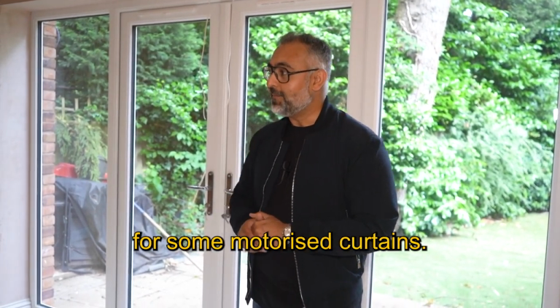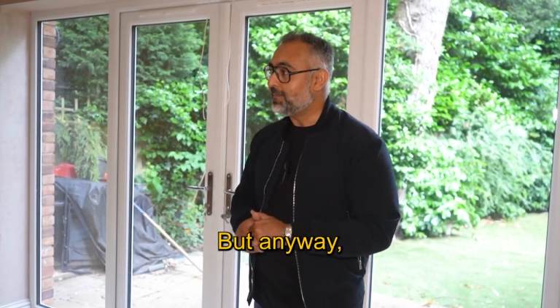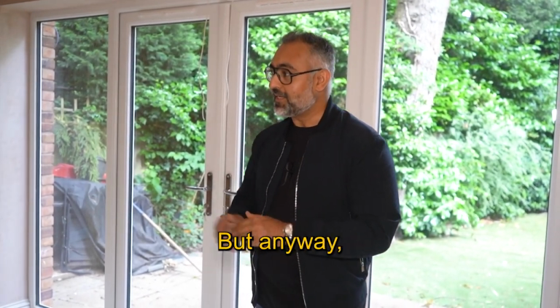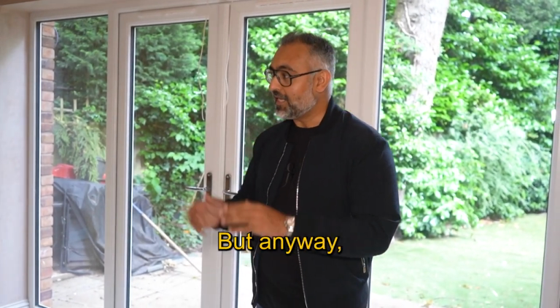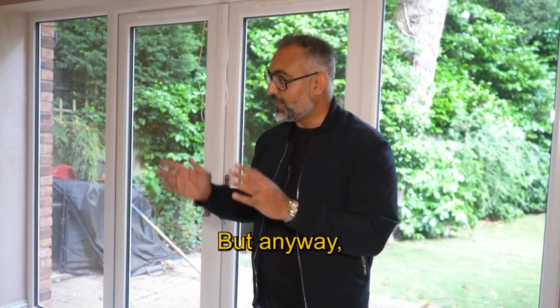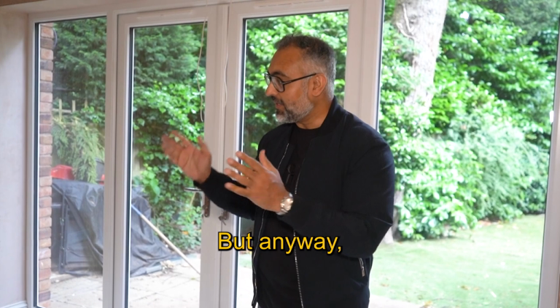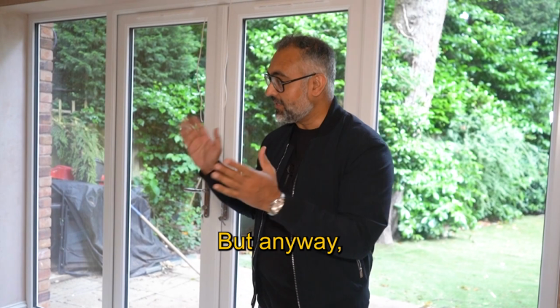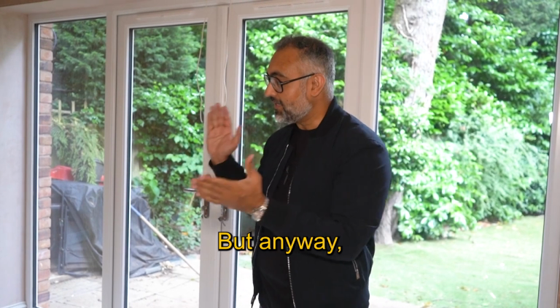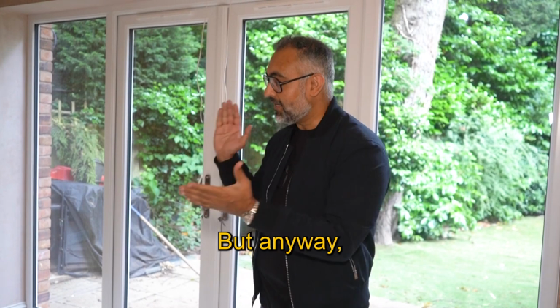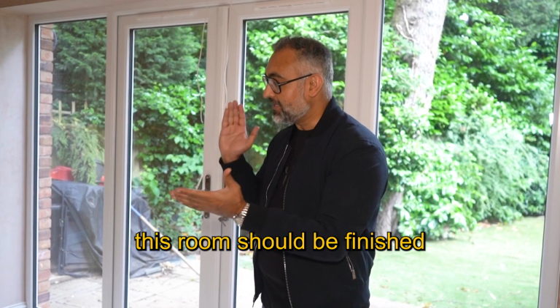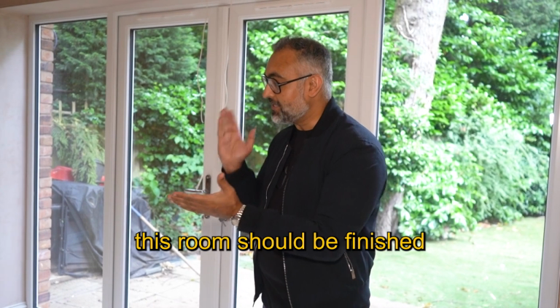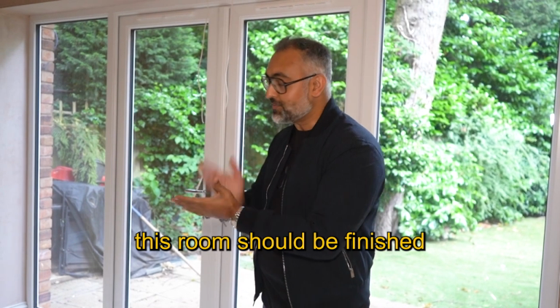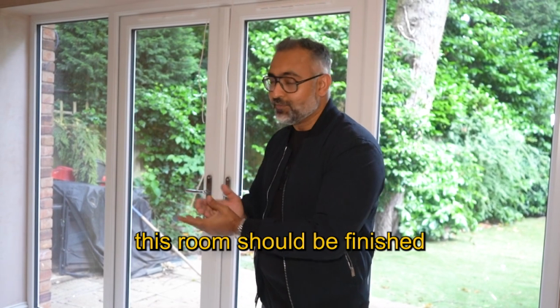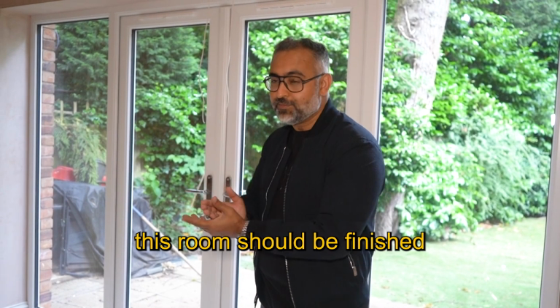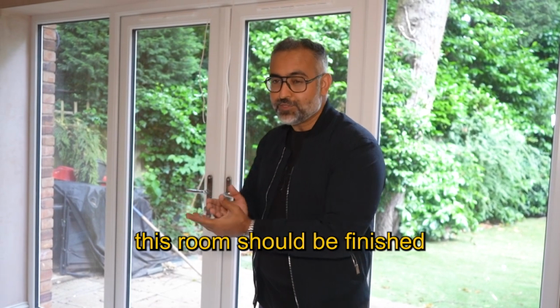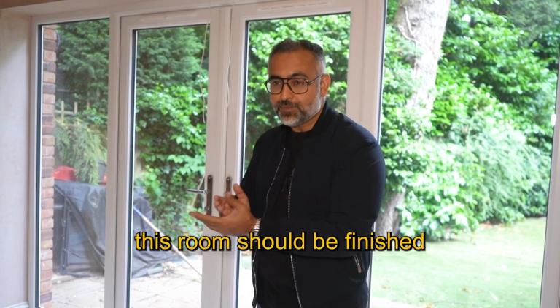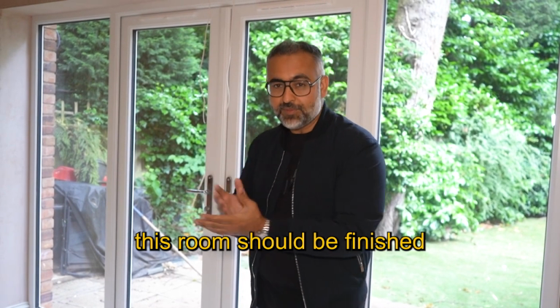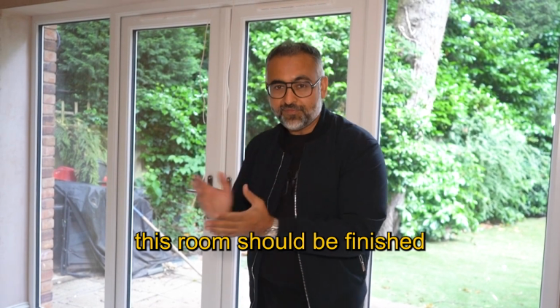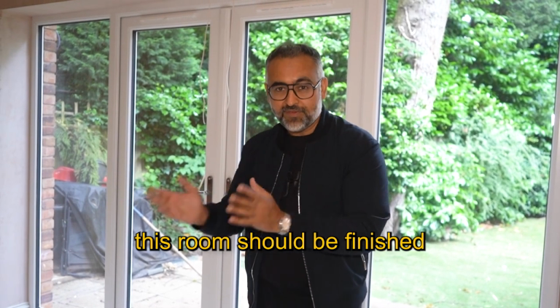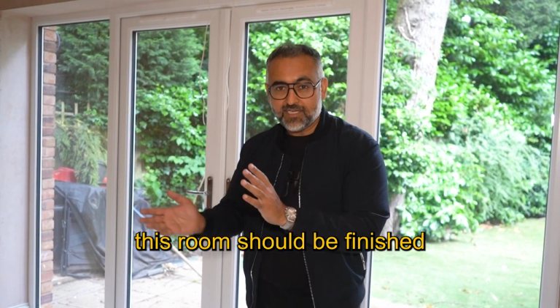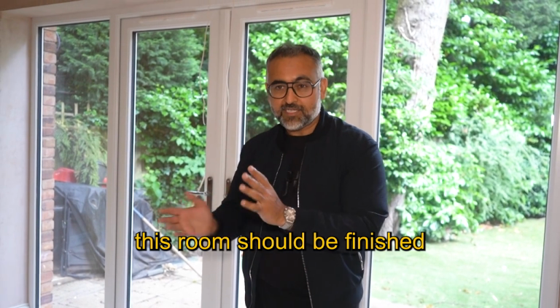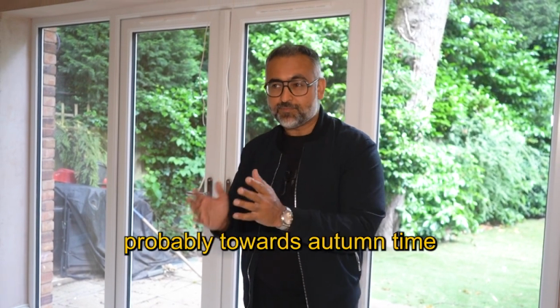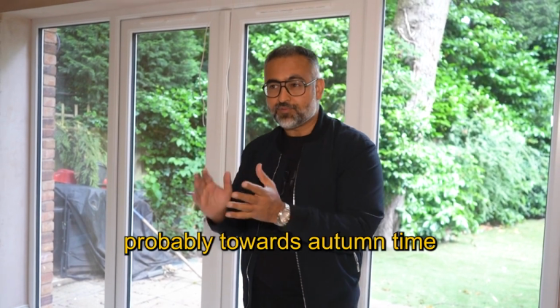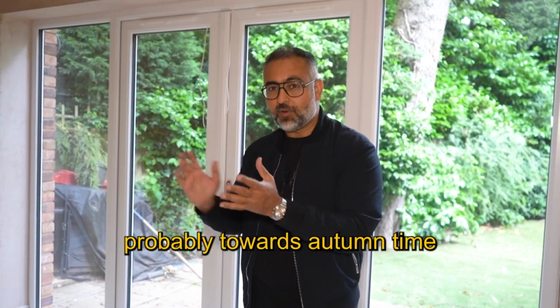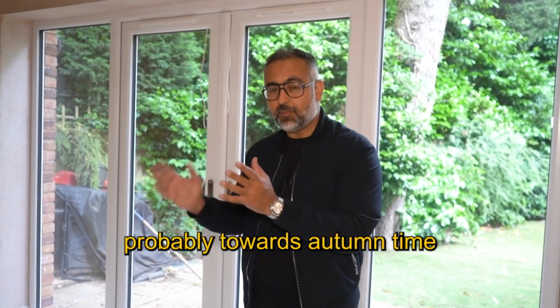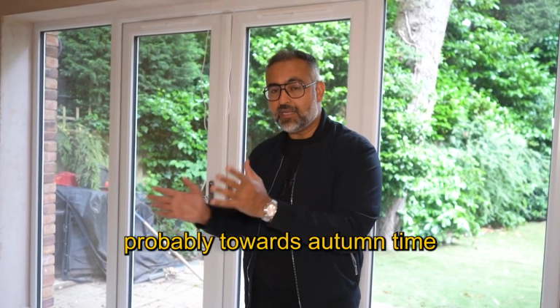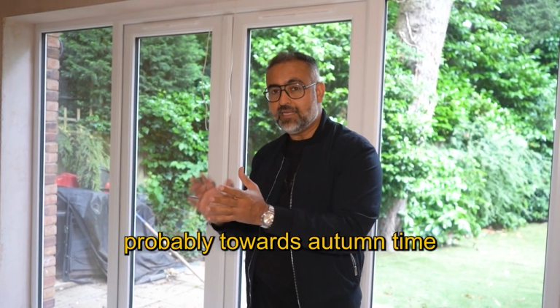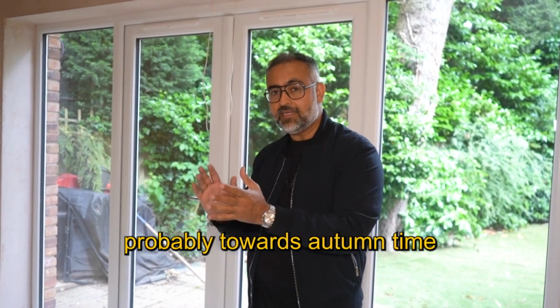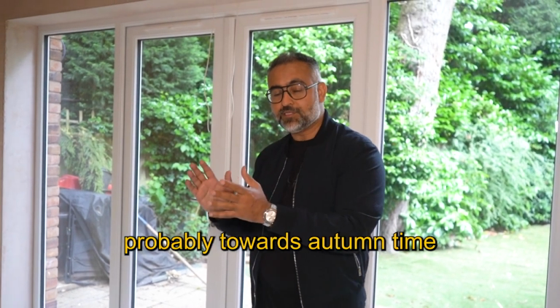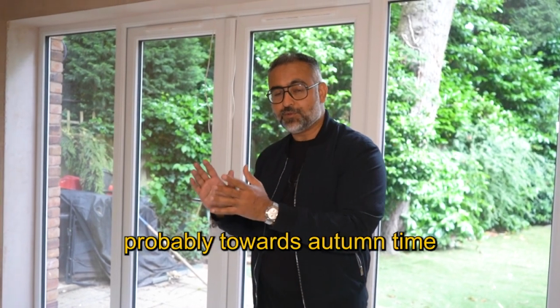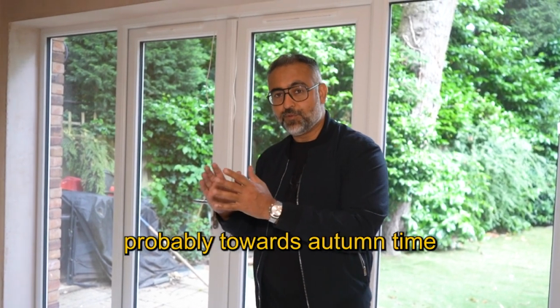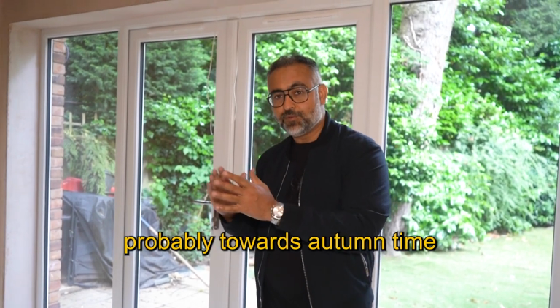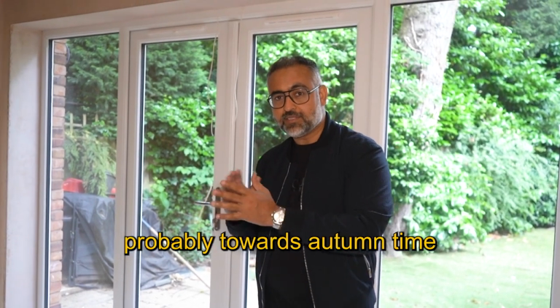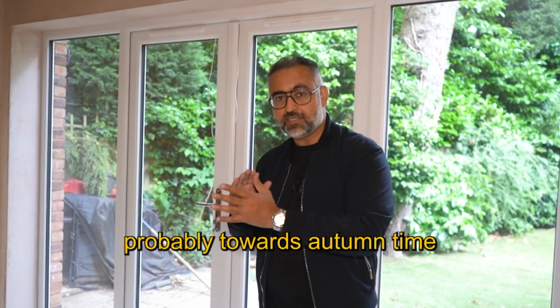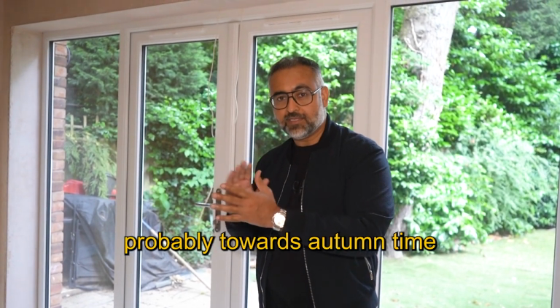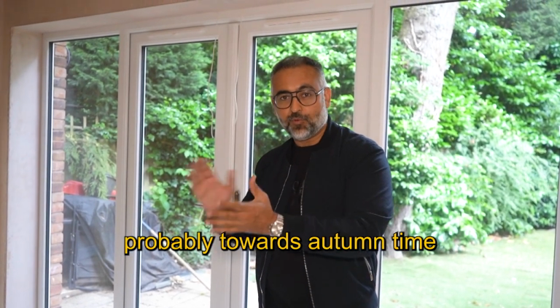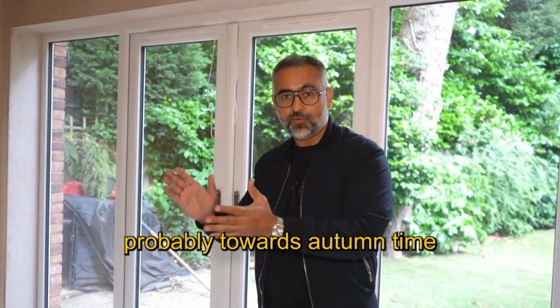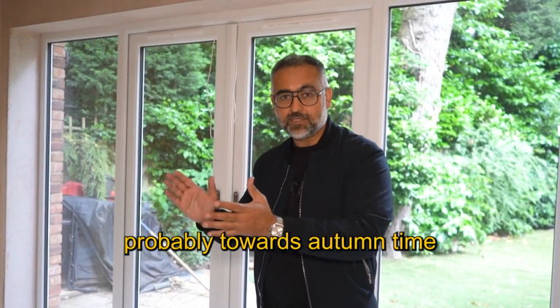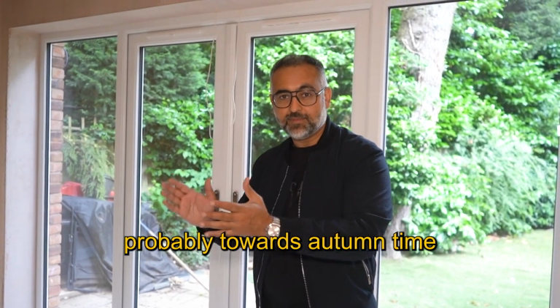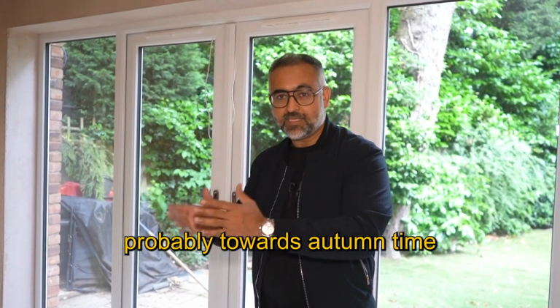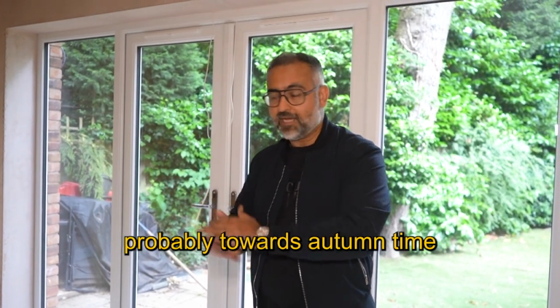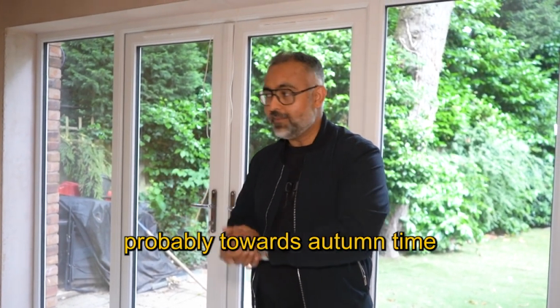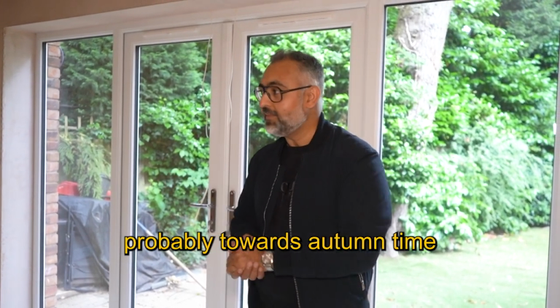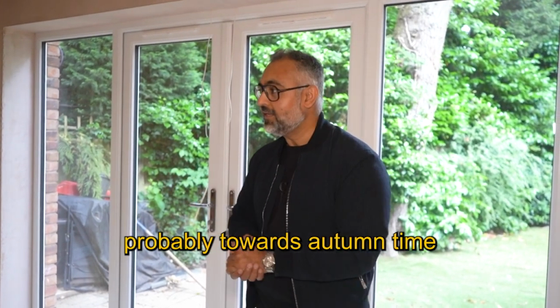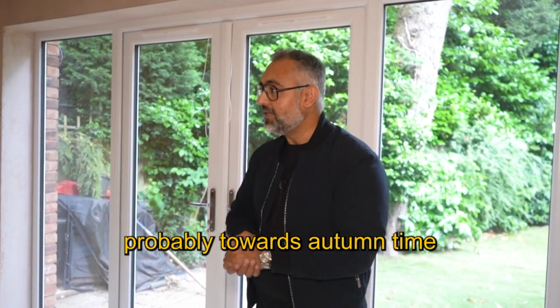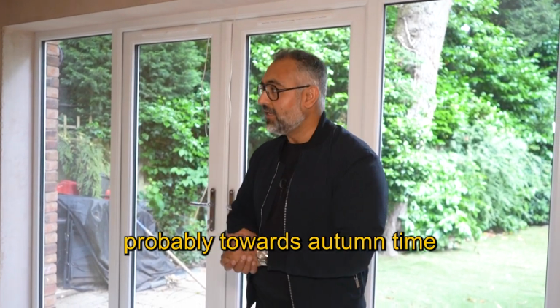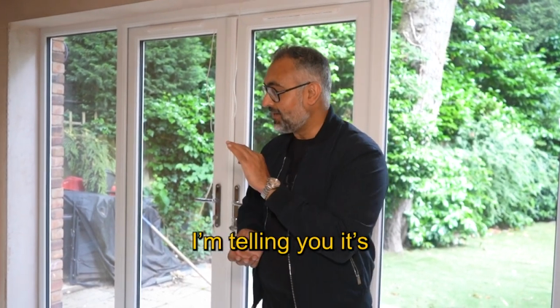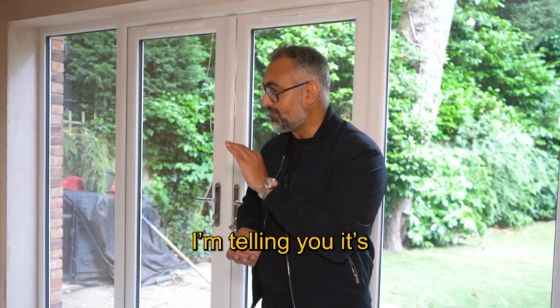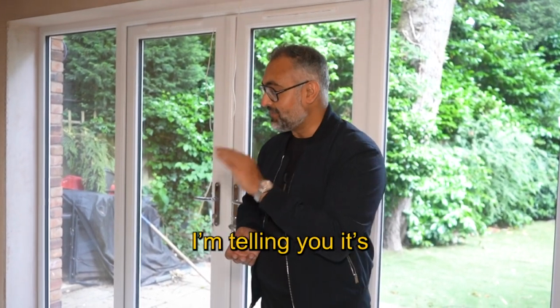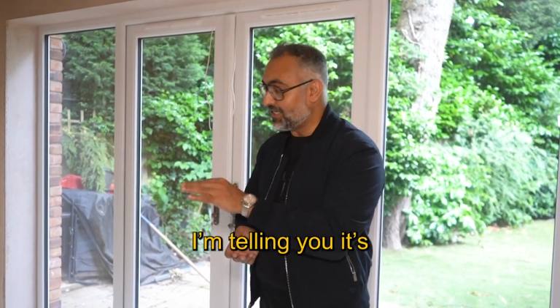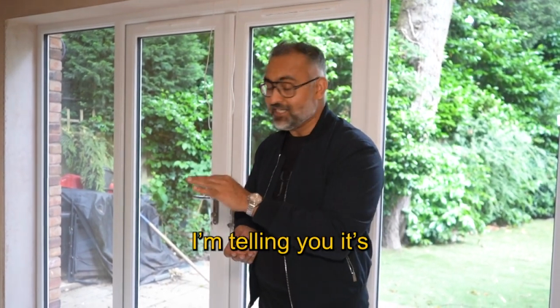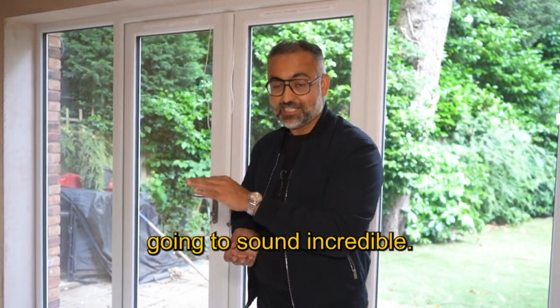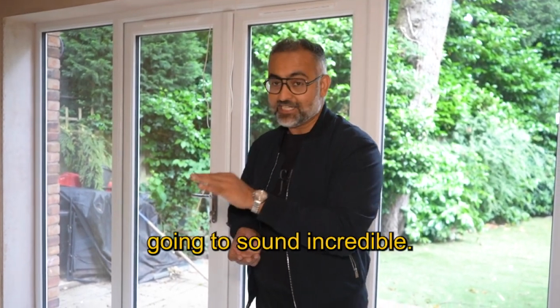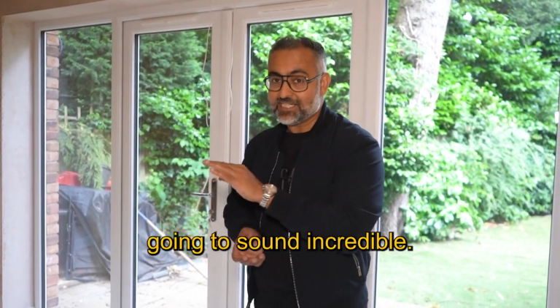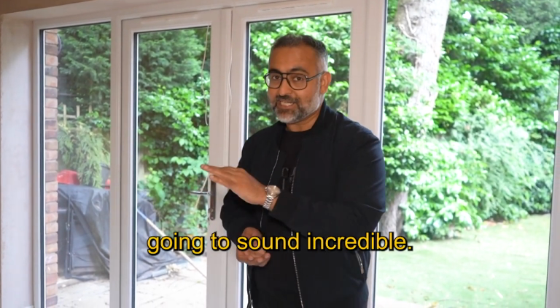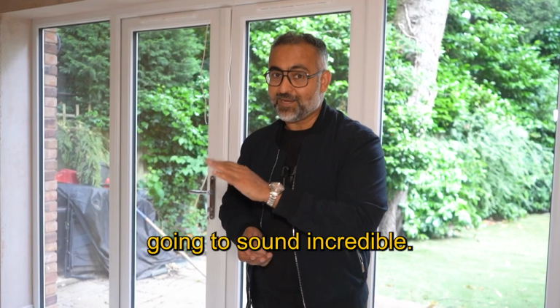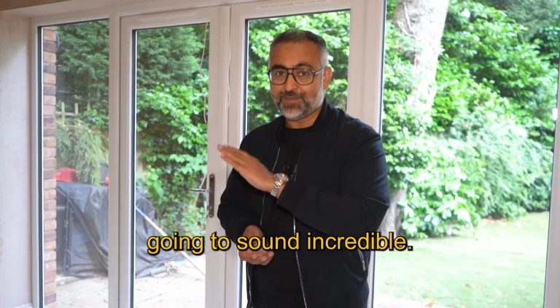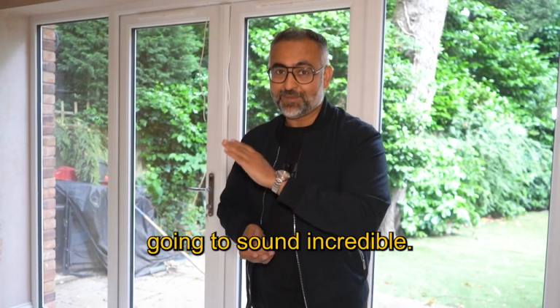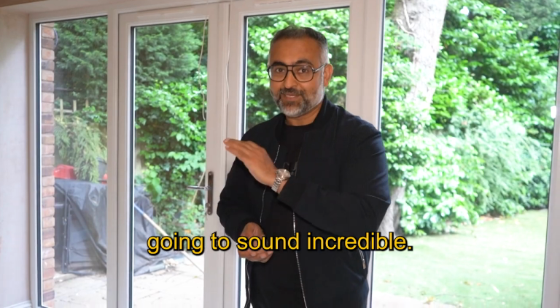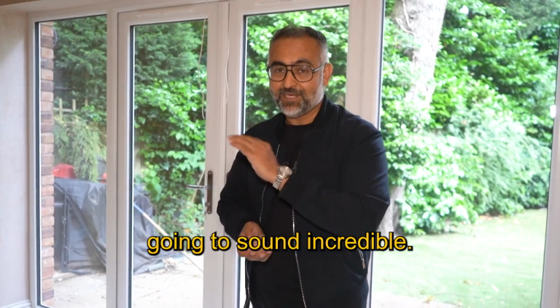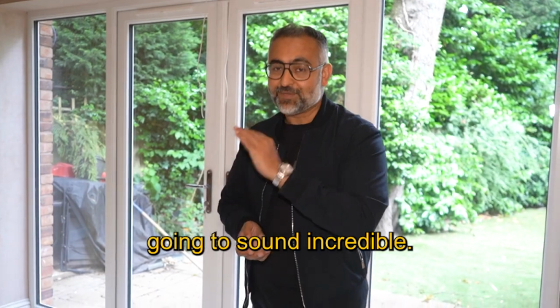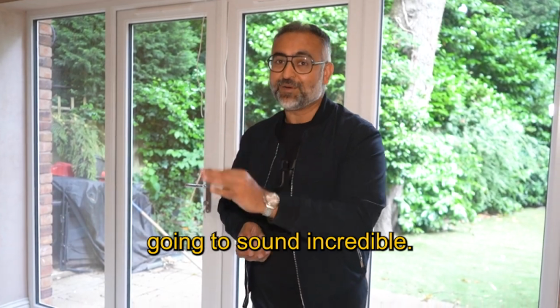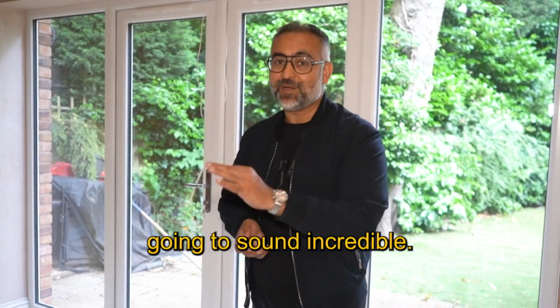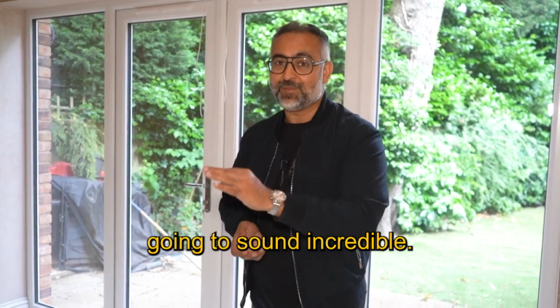Anyway, this room should be finished probably towards autumn time, and it's going to sound incredible.